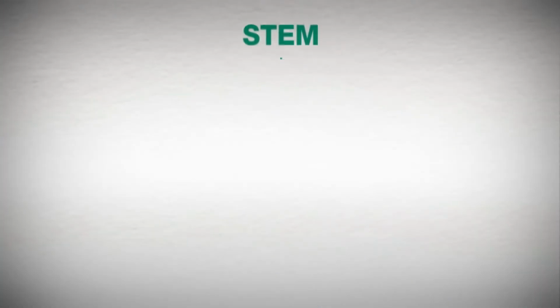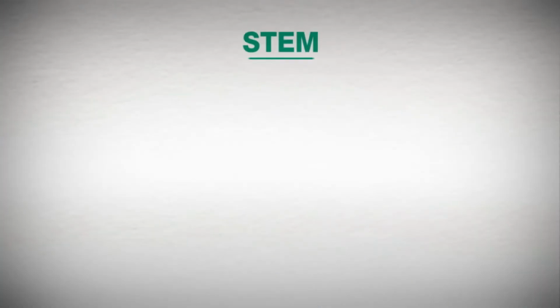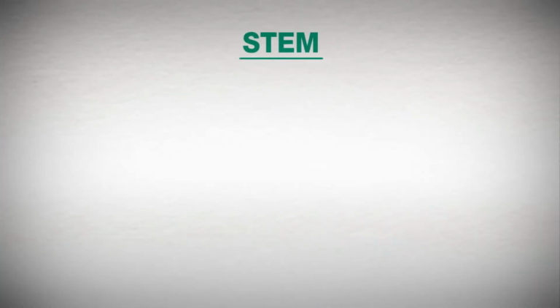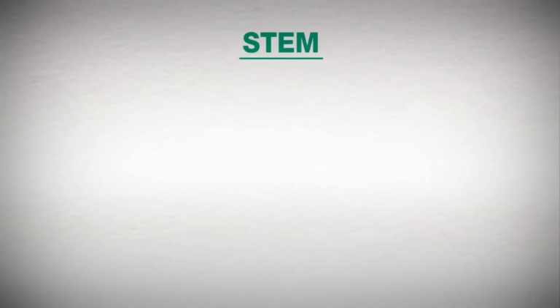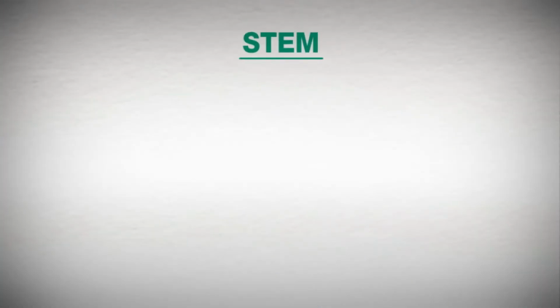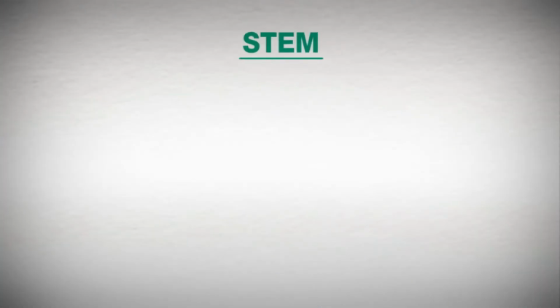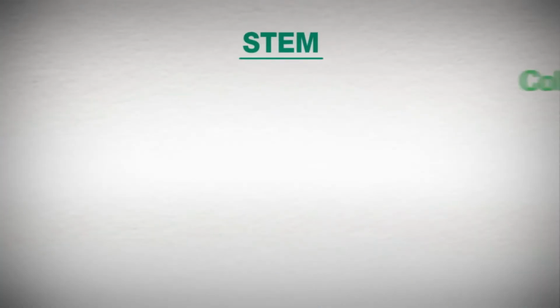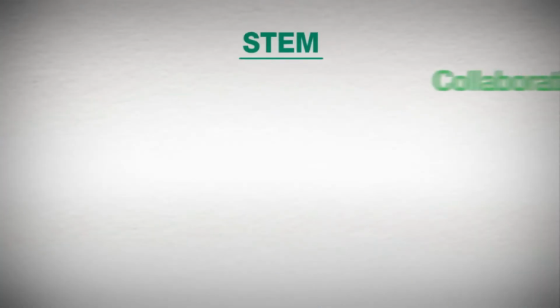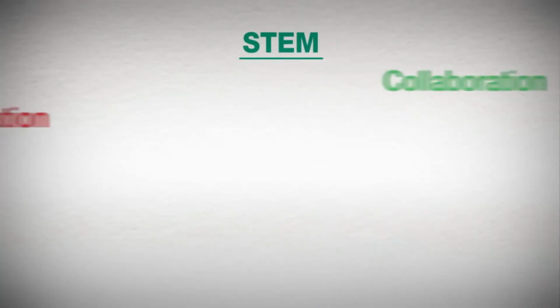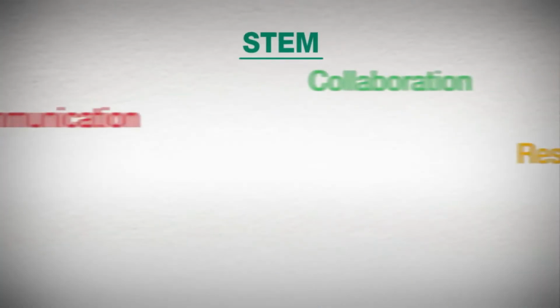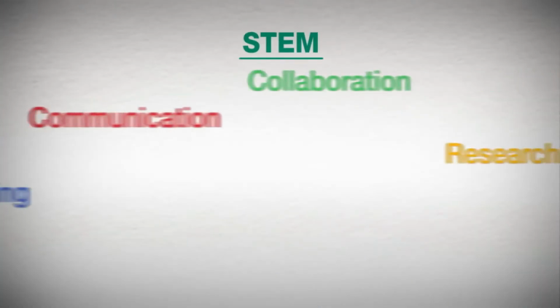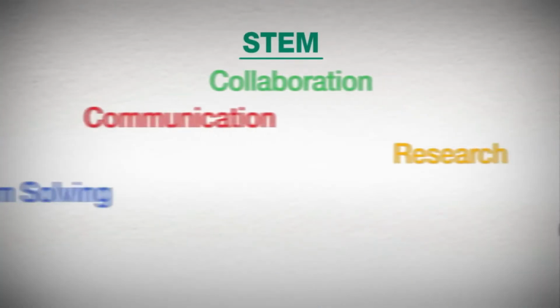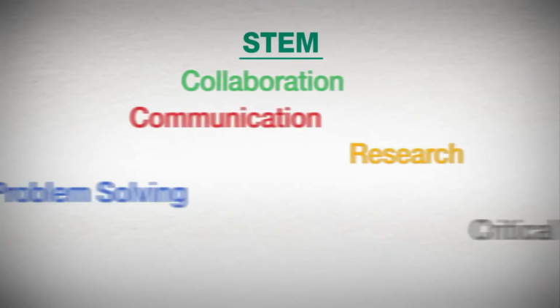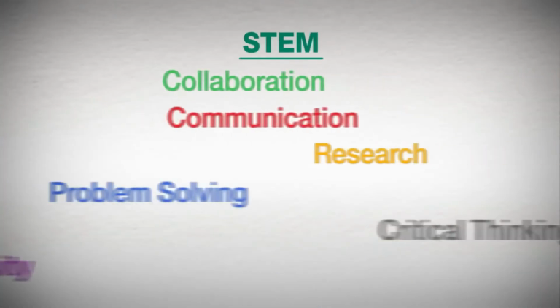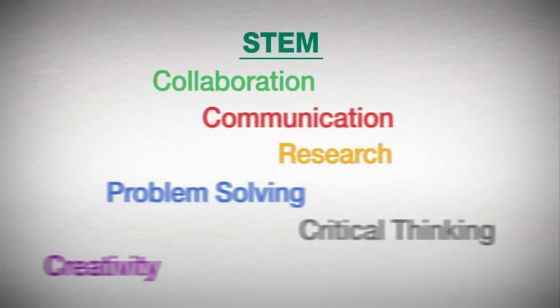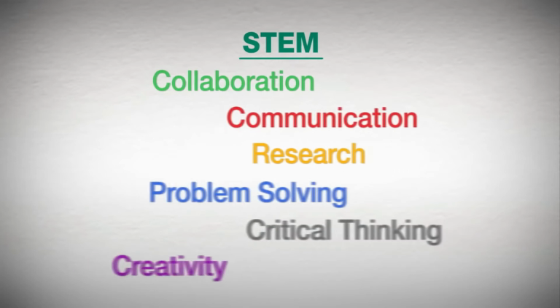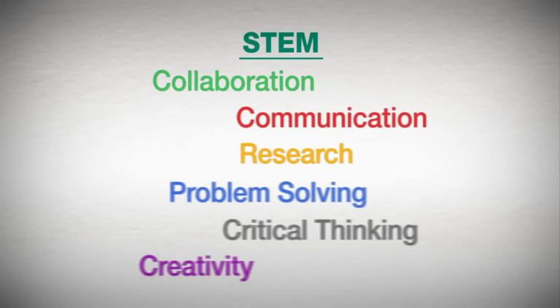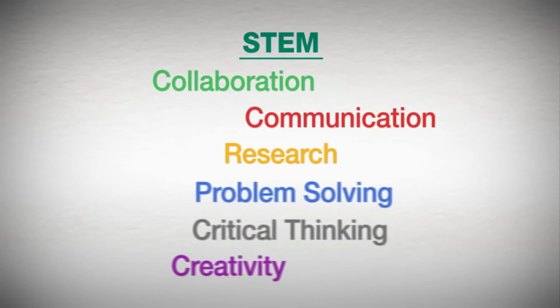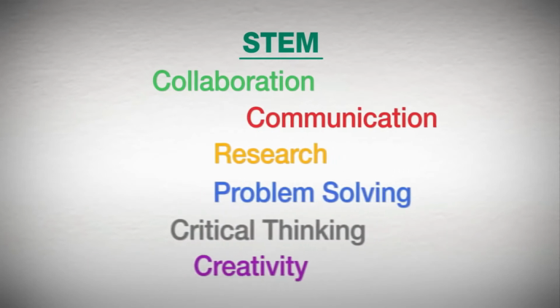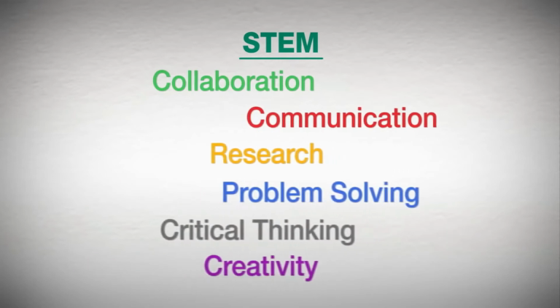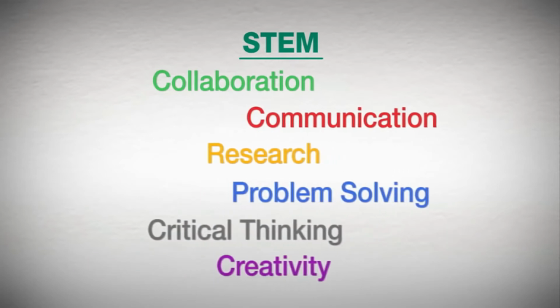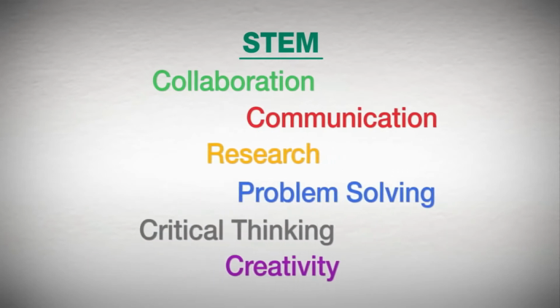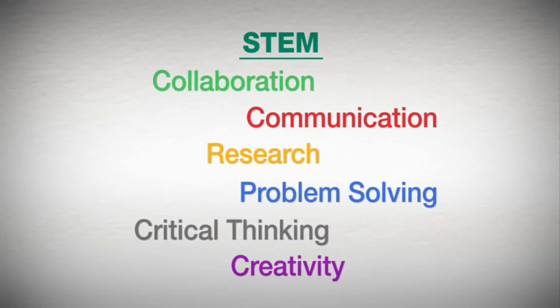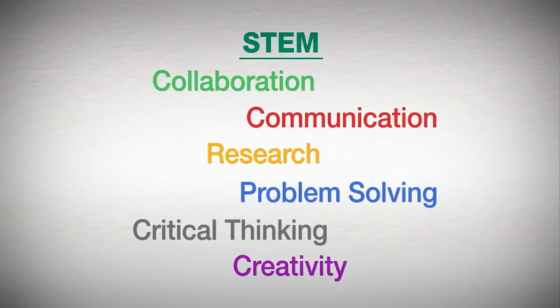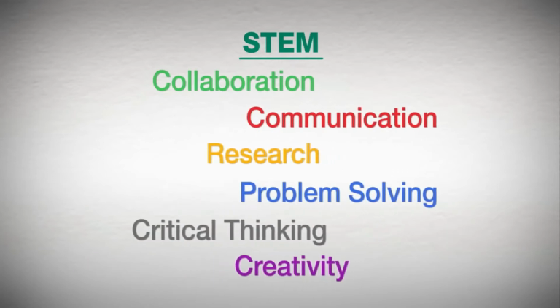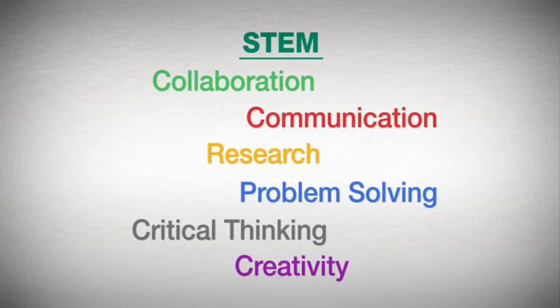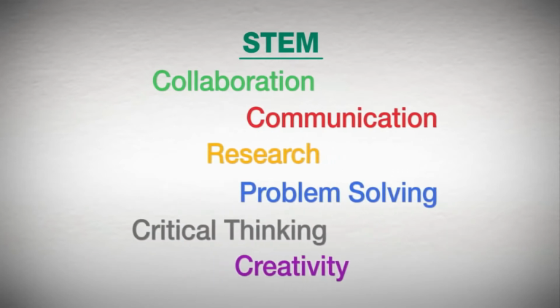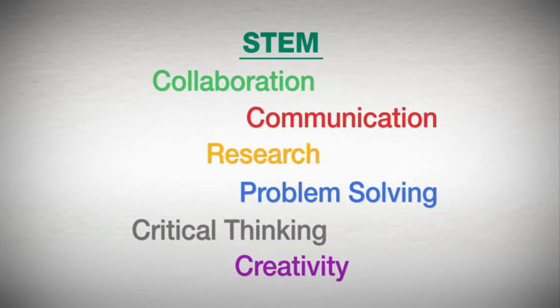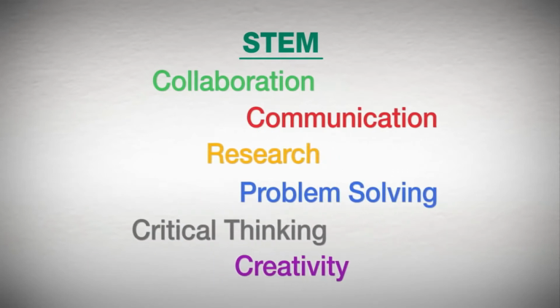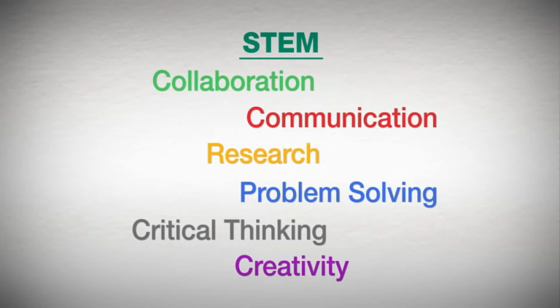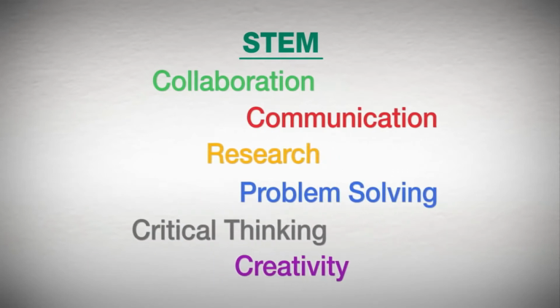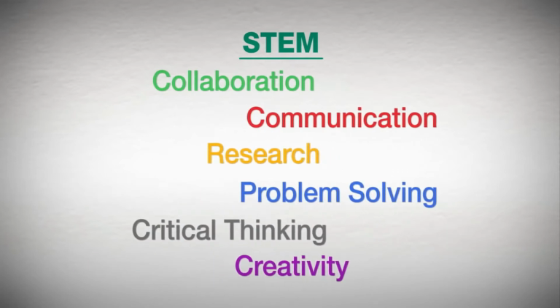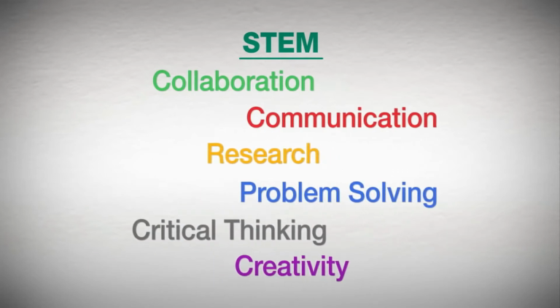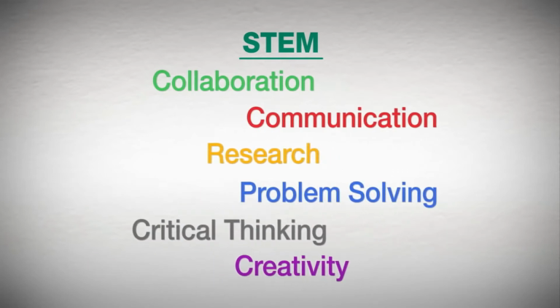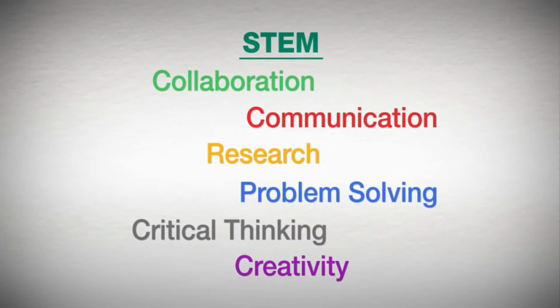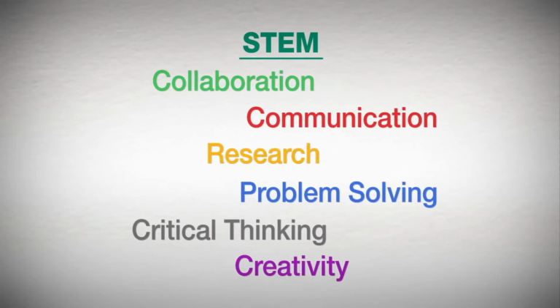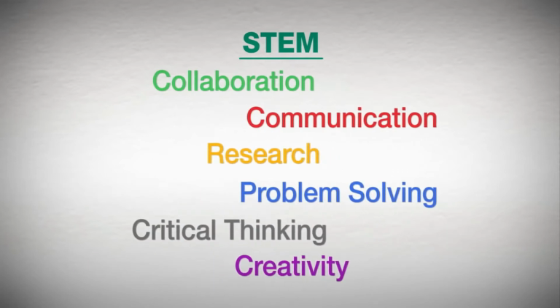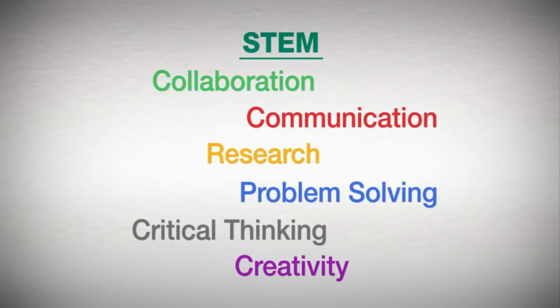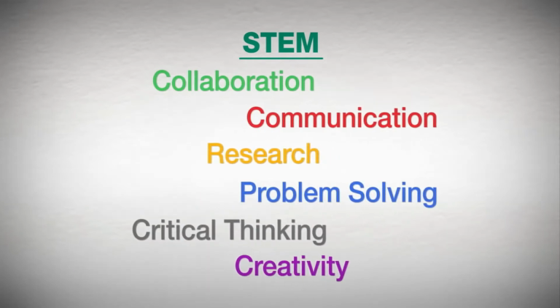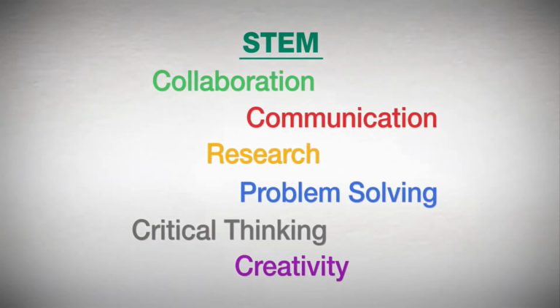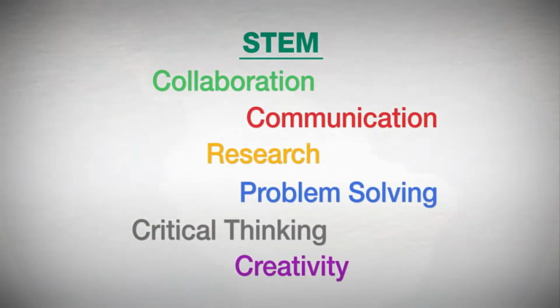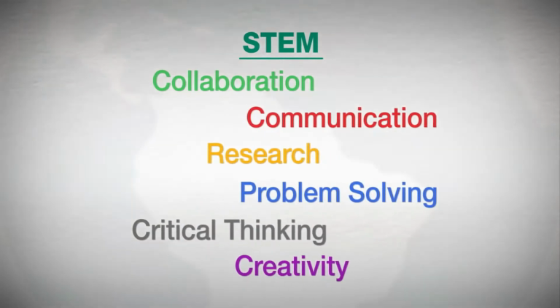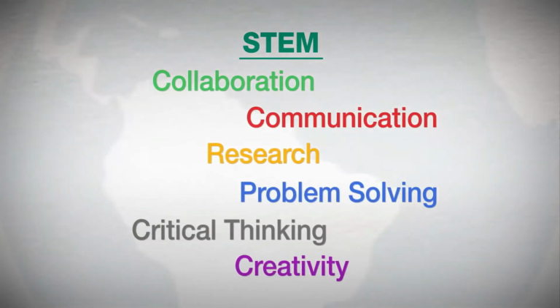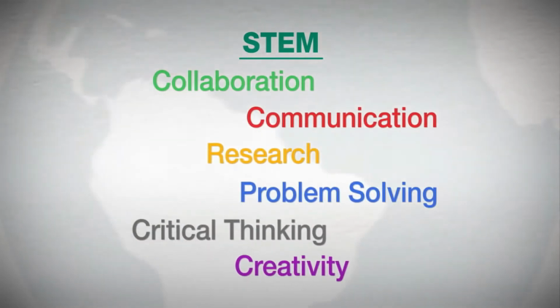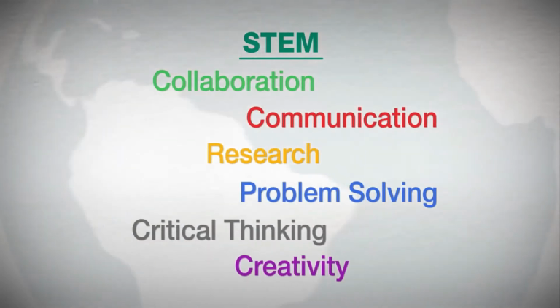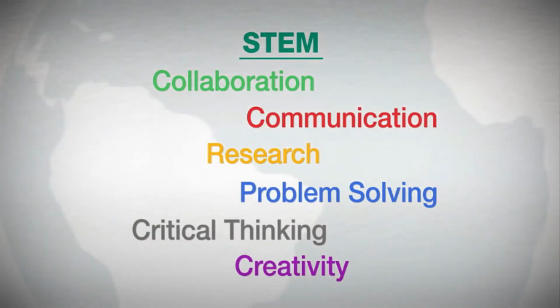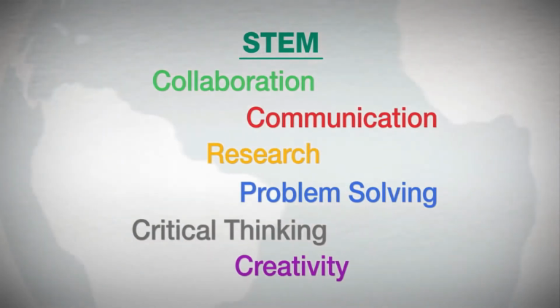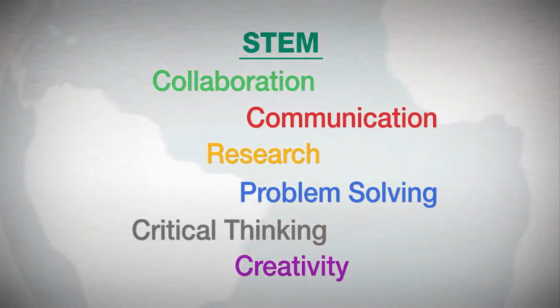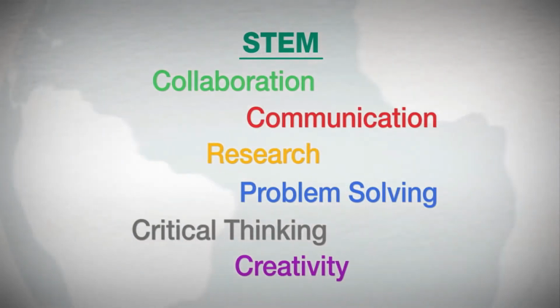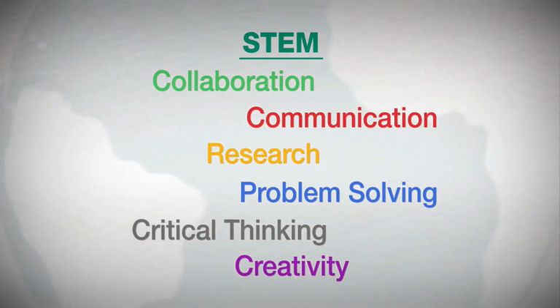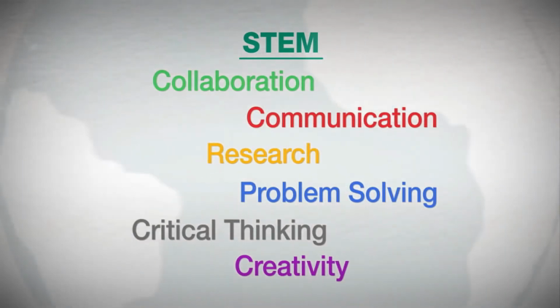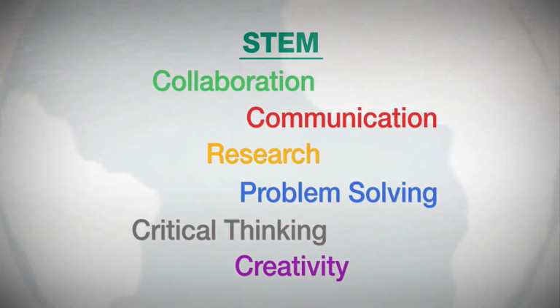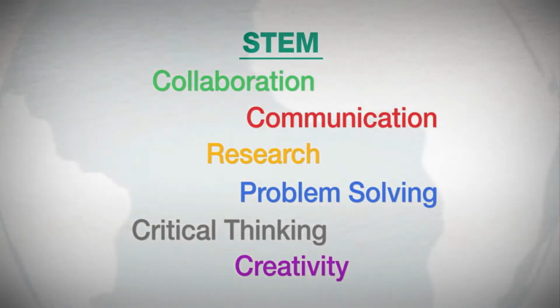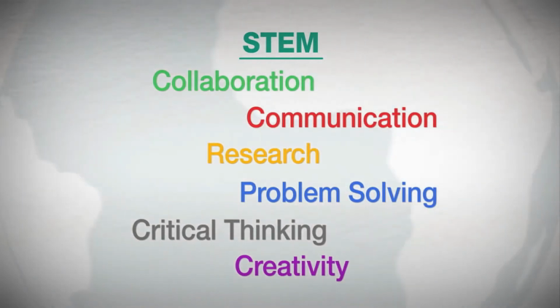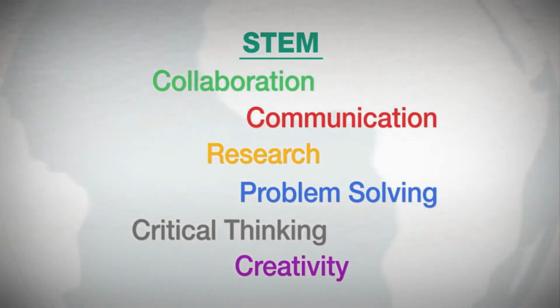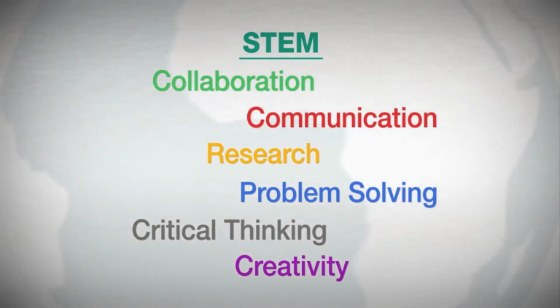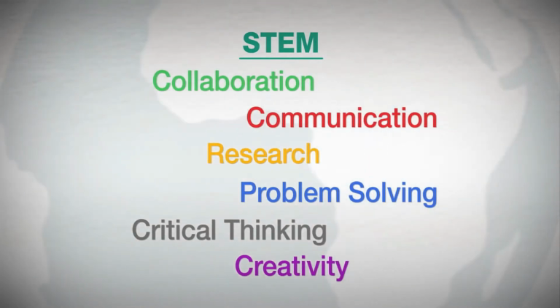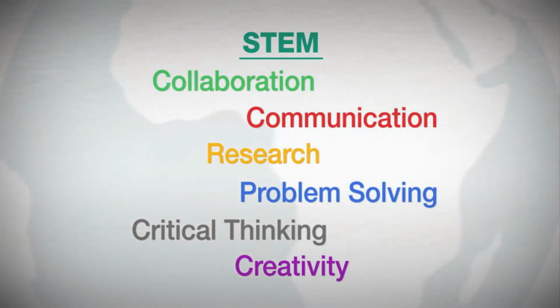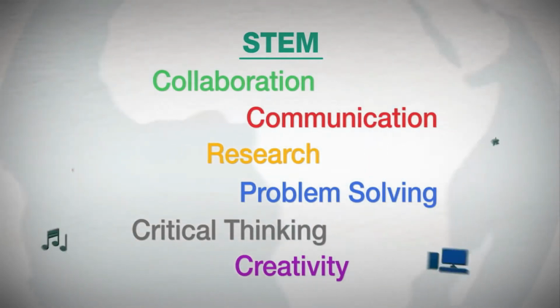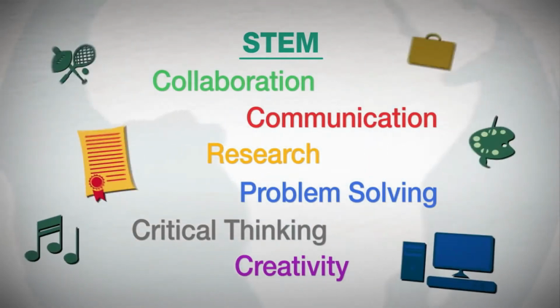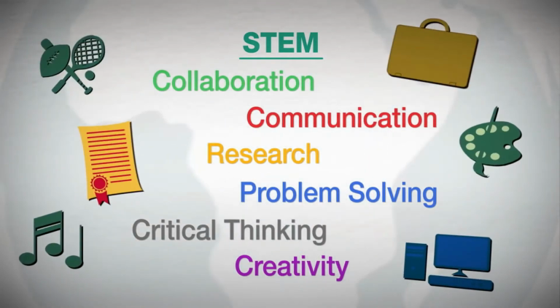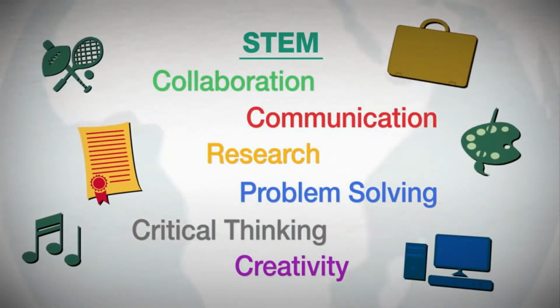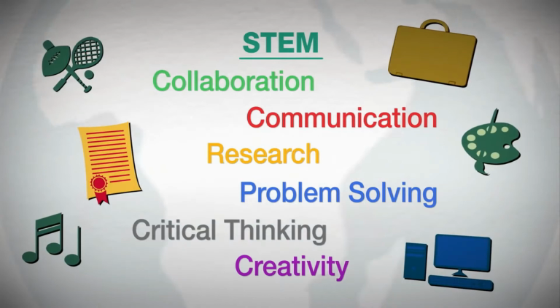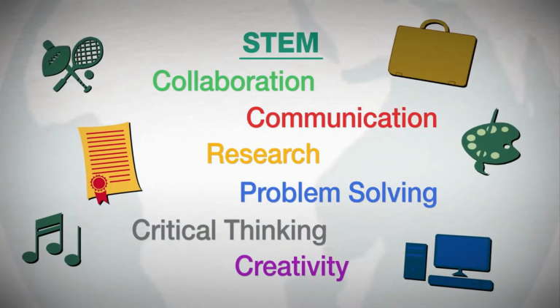STEM emphasizes collaboration, communication, research, problem solving, critical thinking, and creativity.